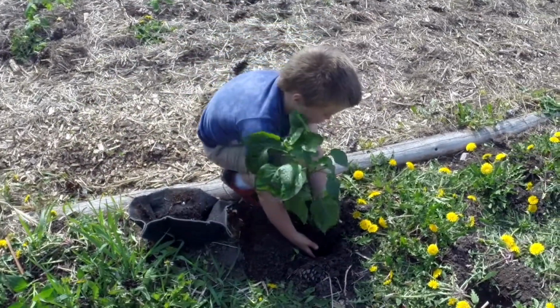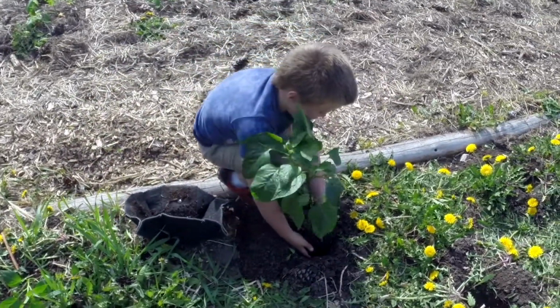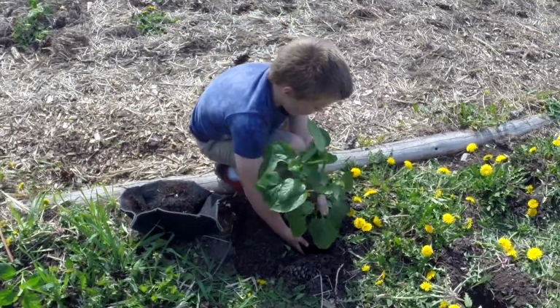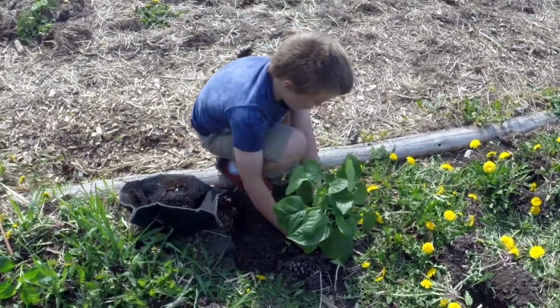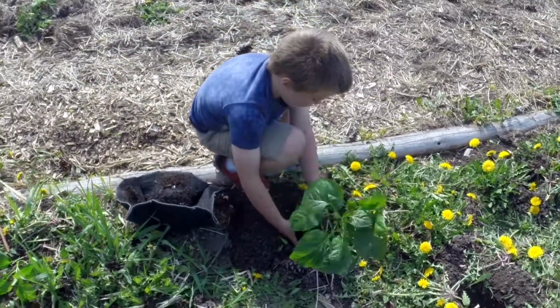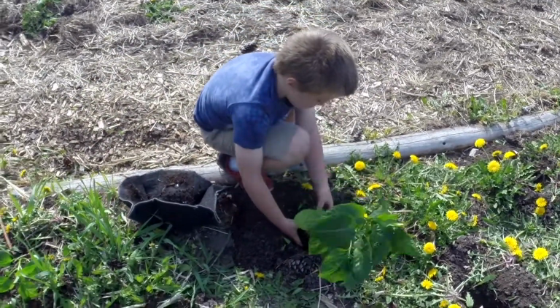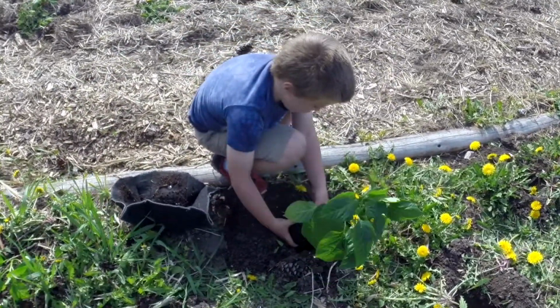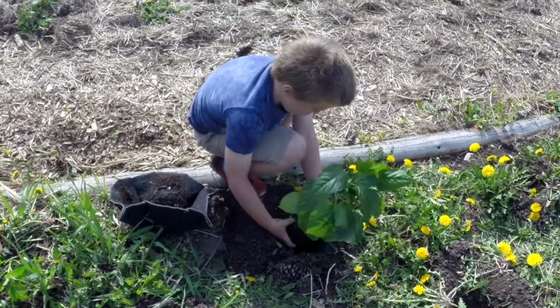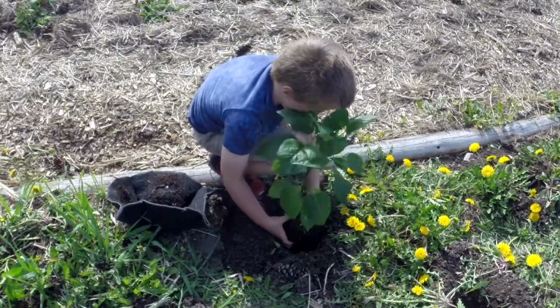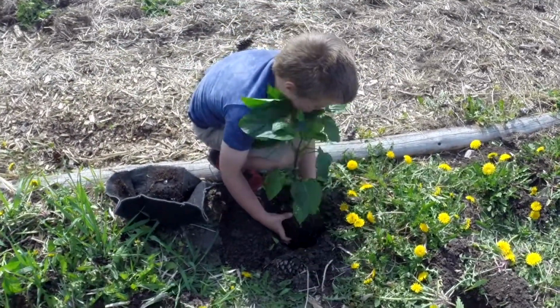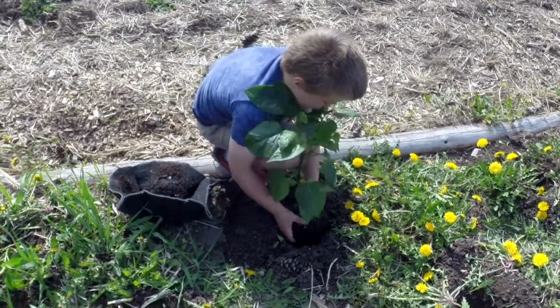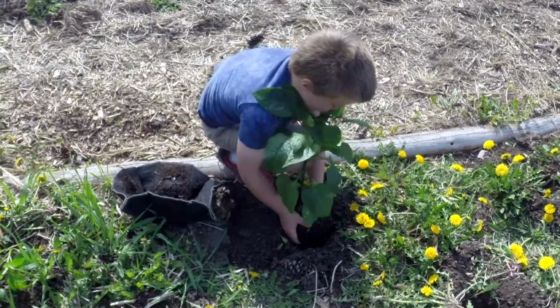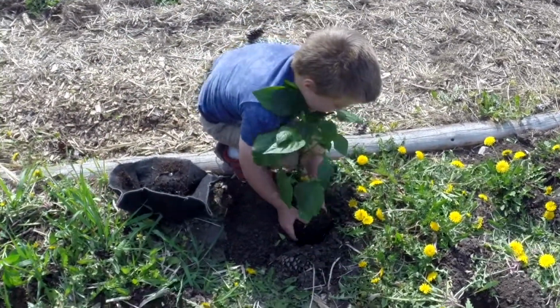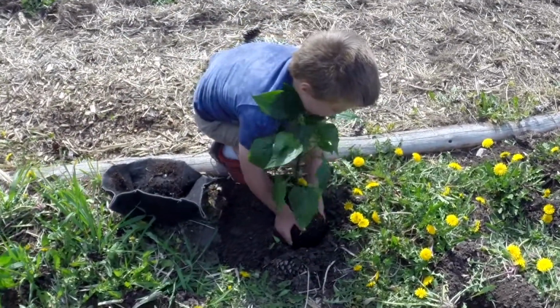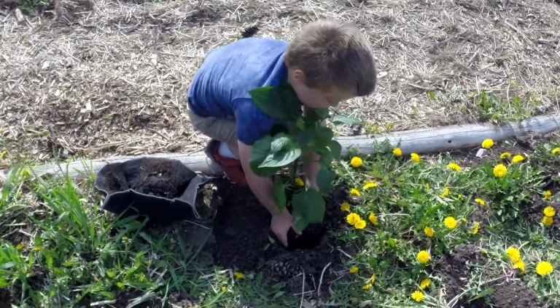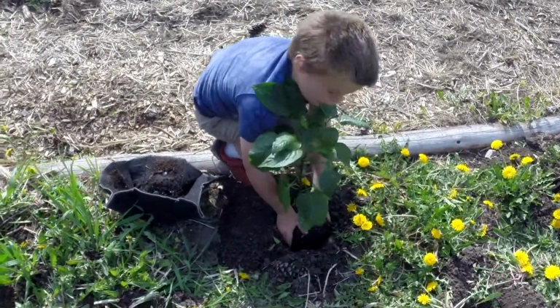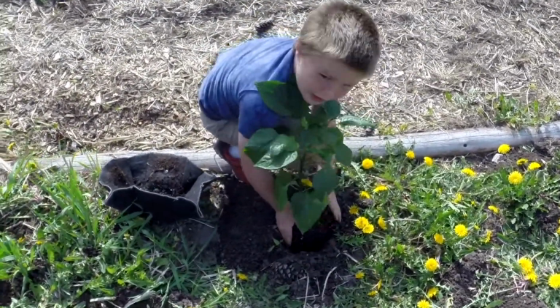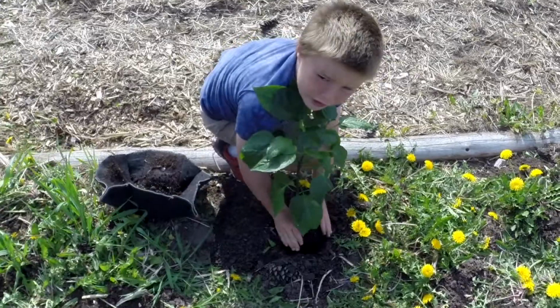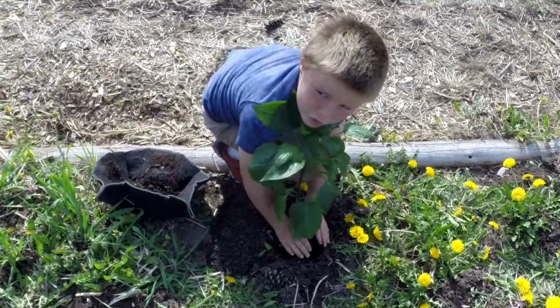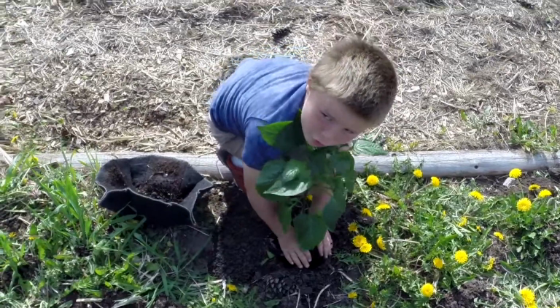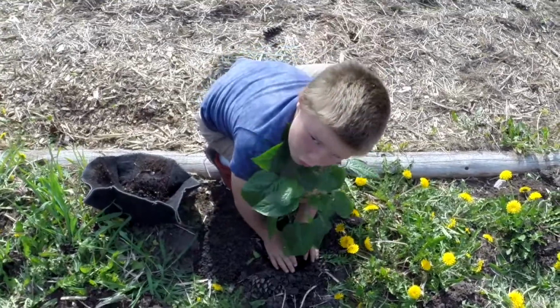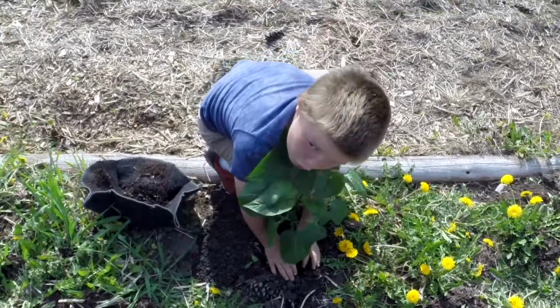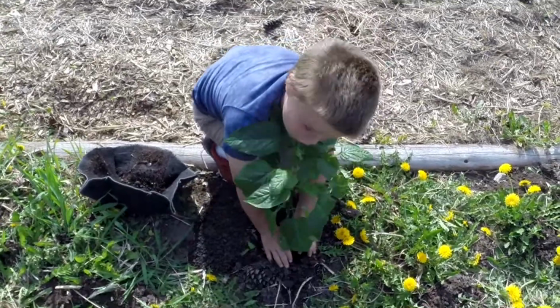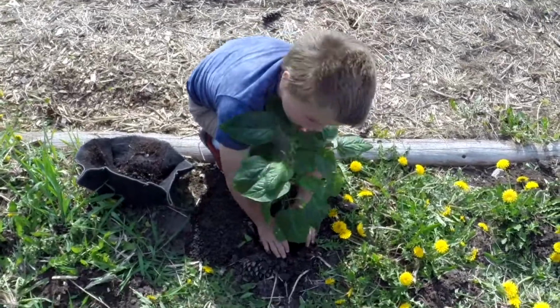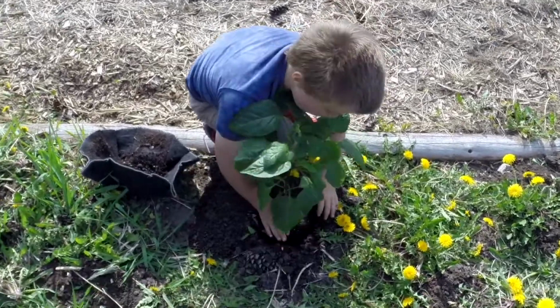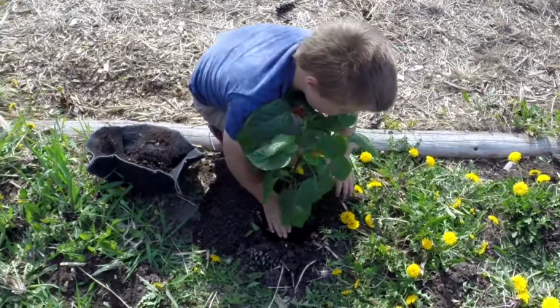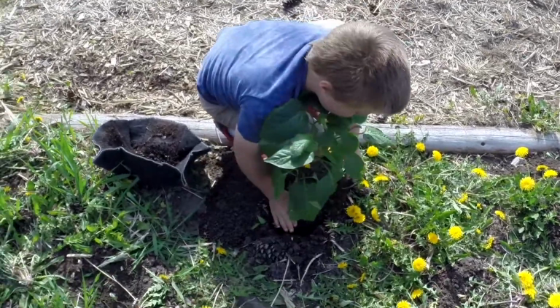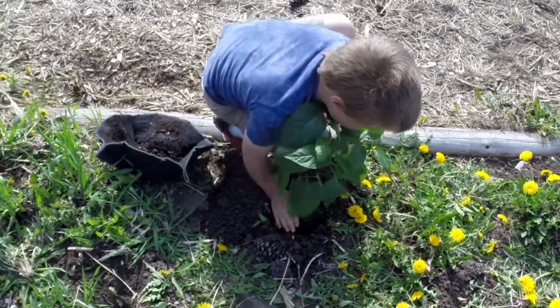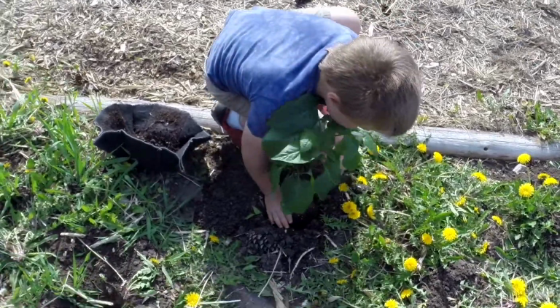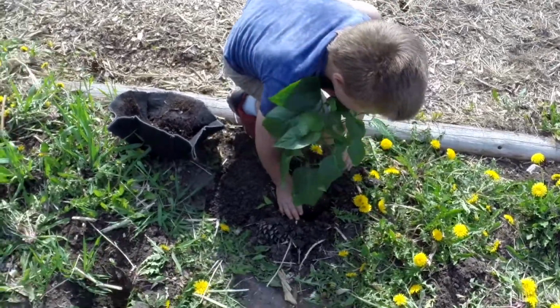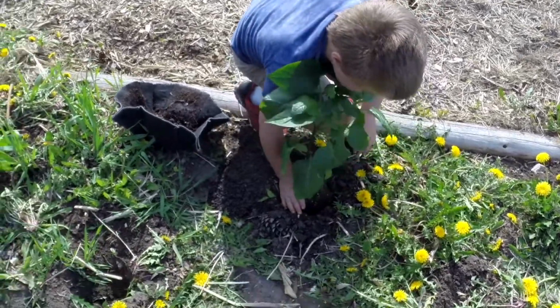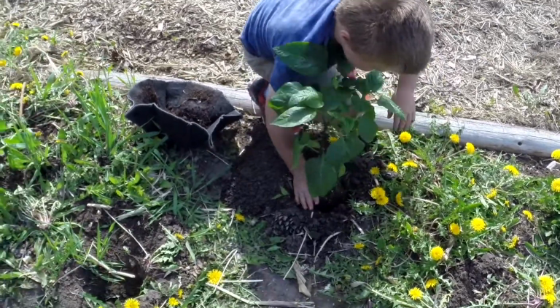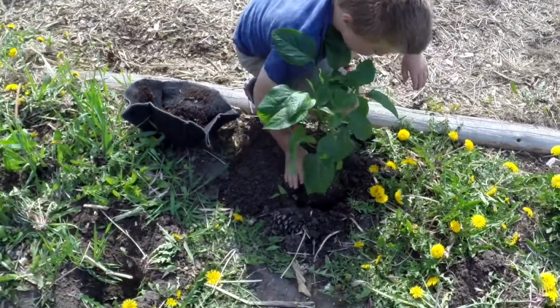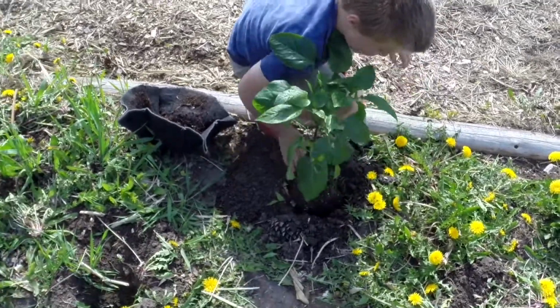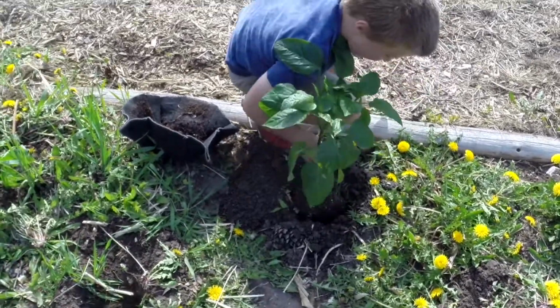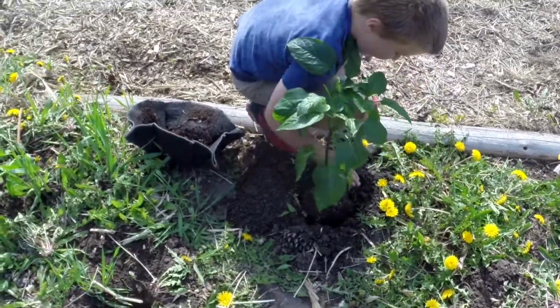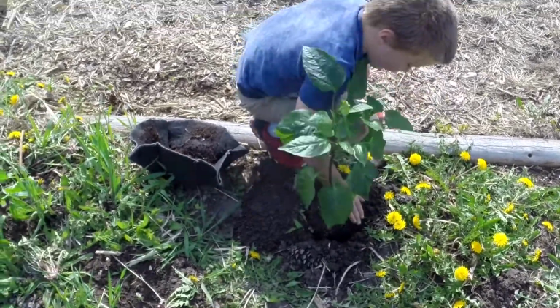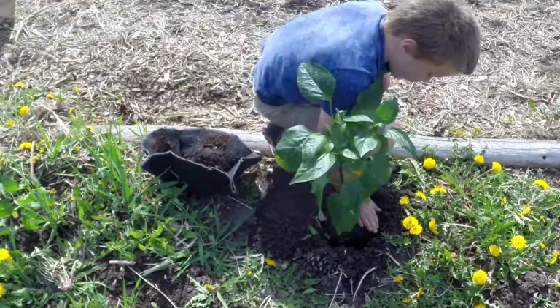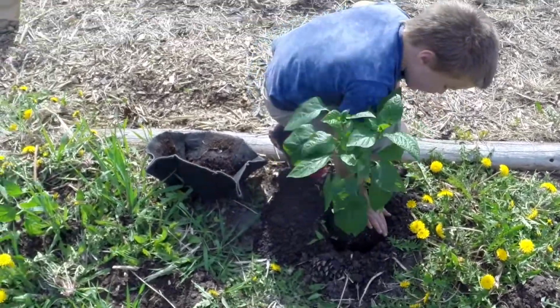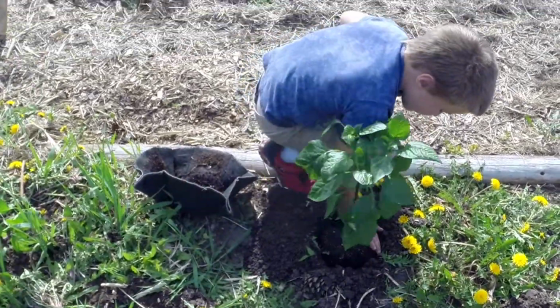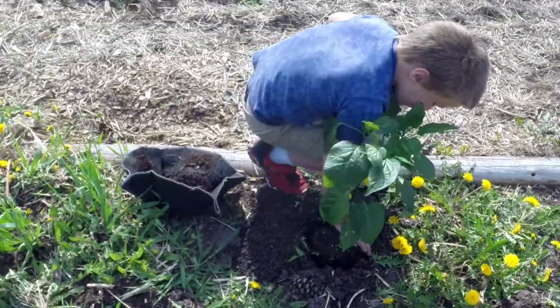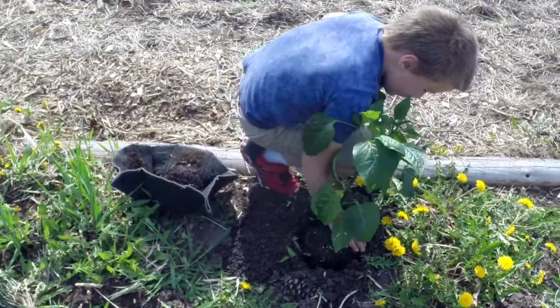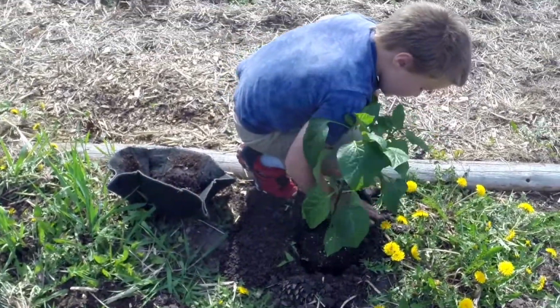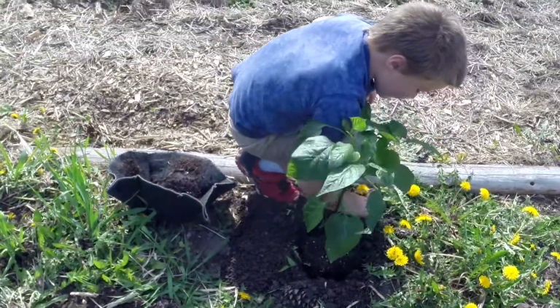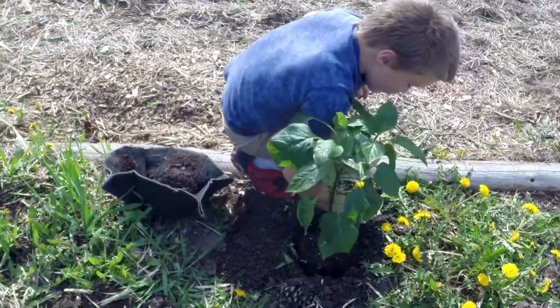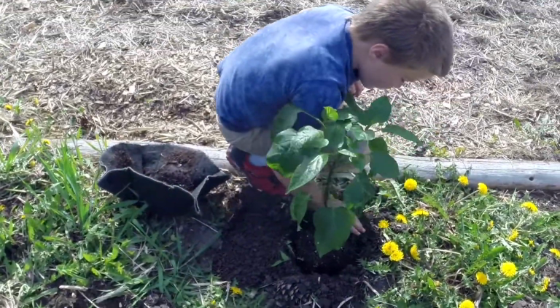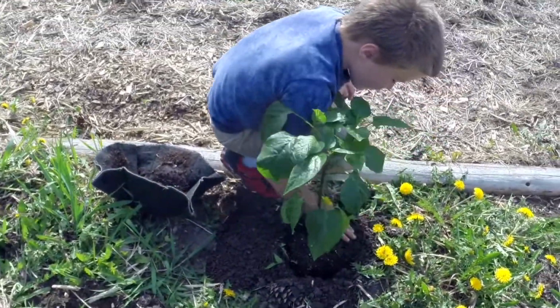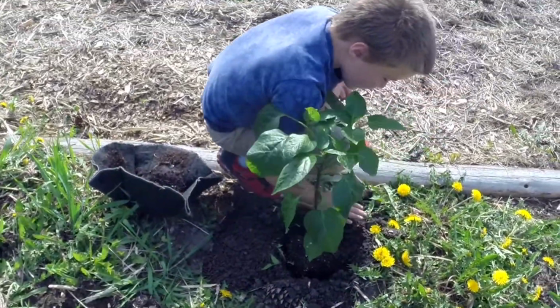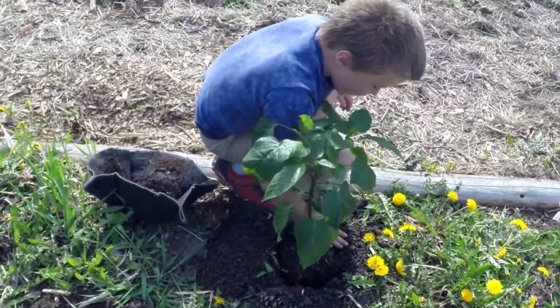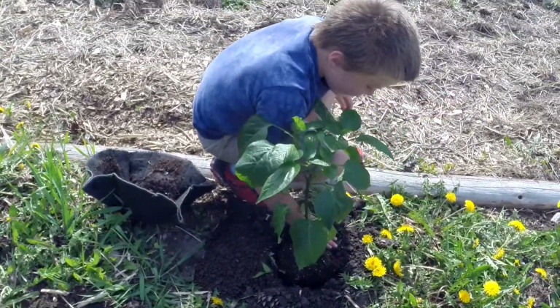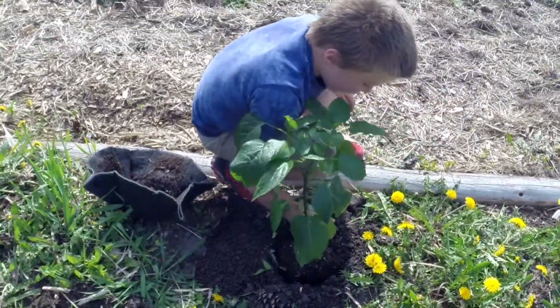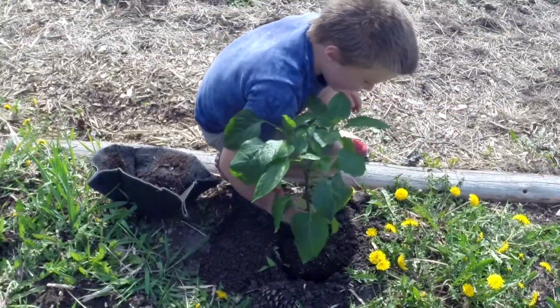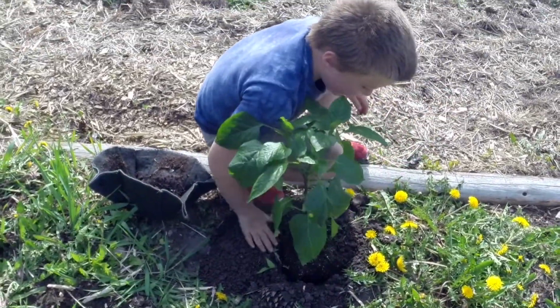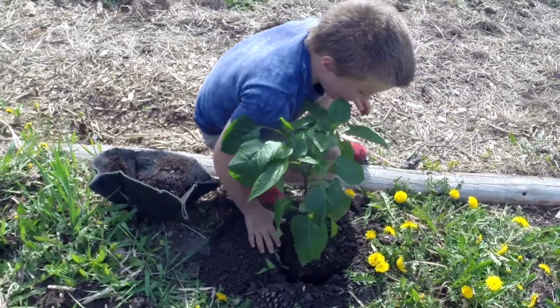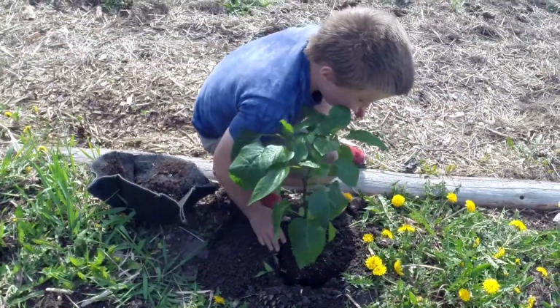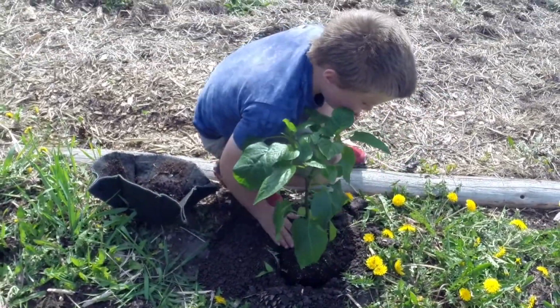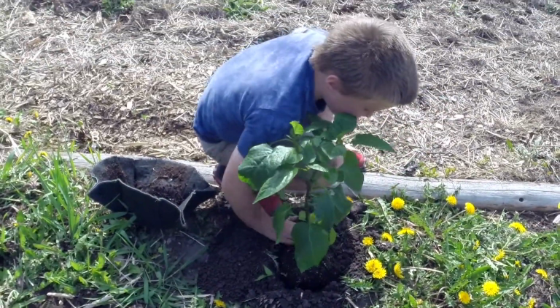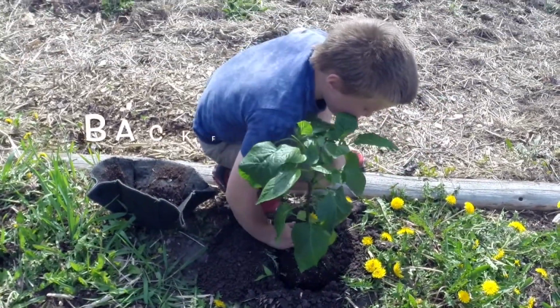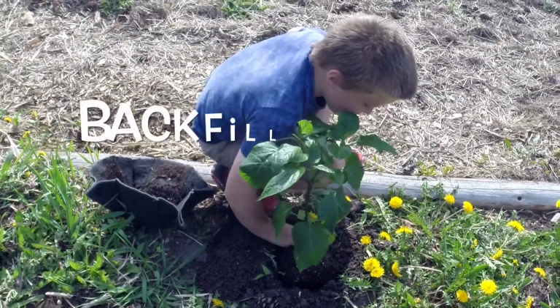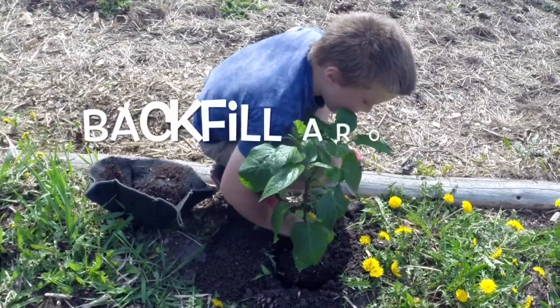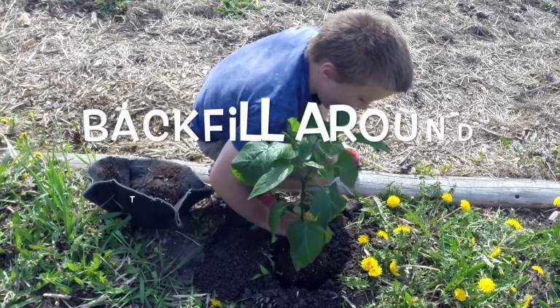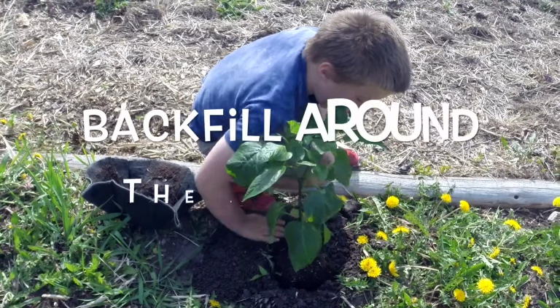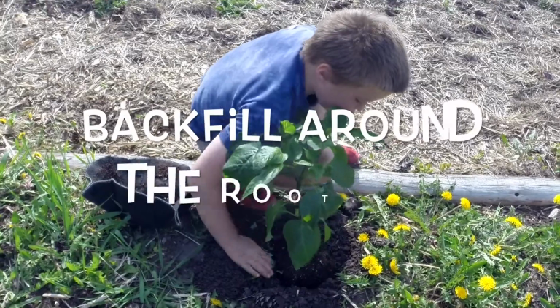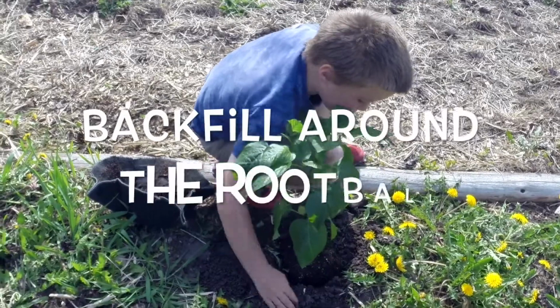Gently set it down in your hole, push it down, and then fill up the gaps.